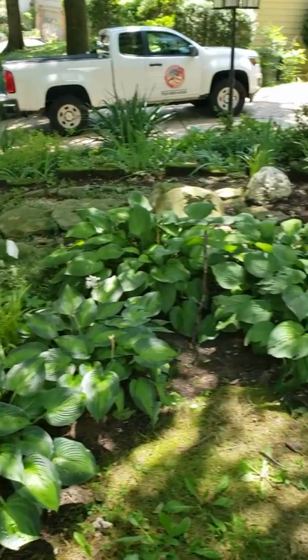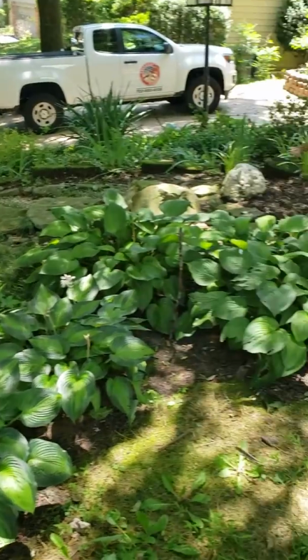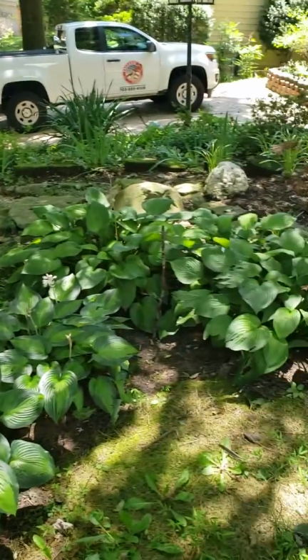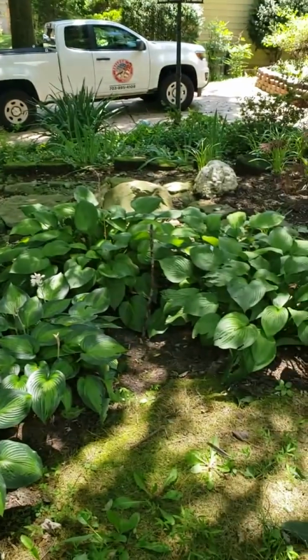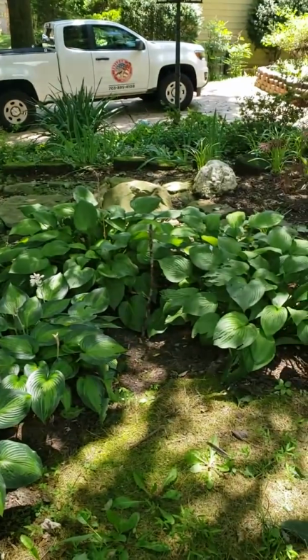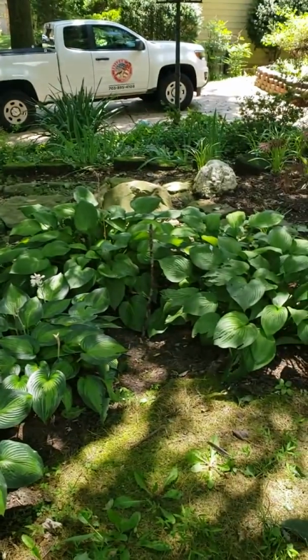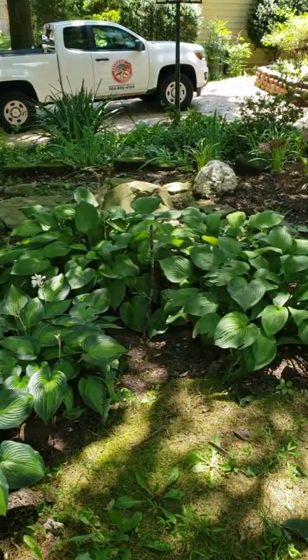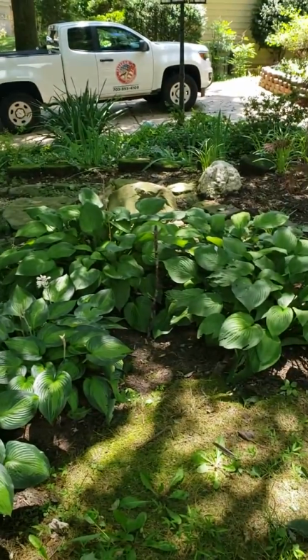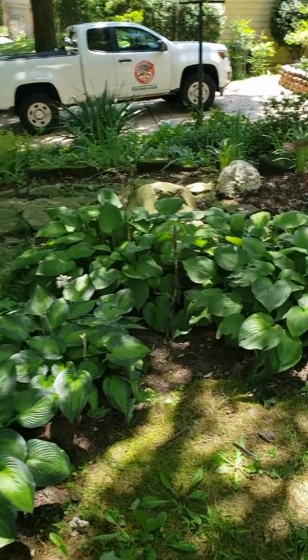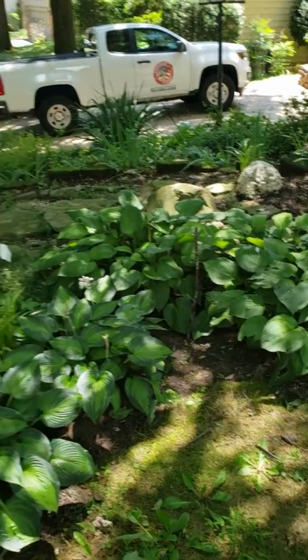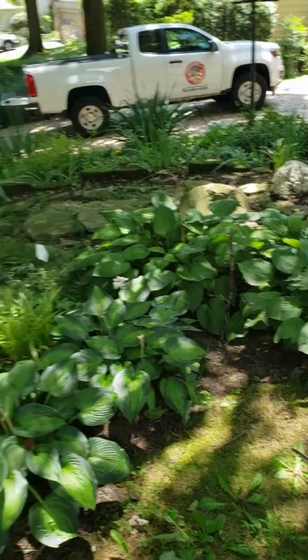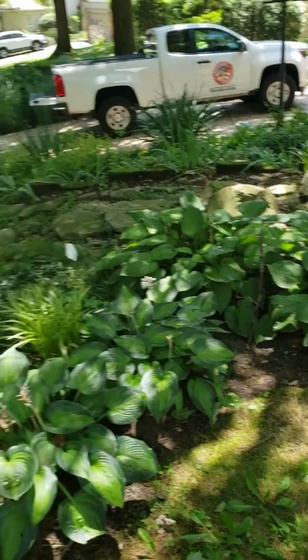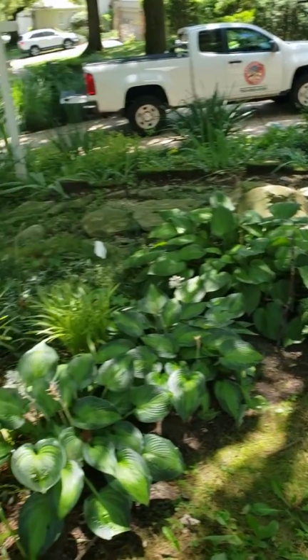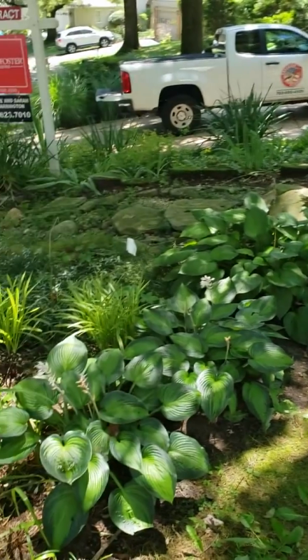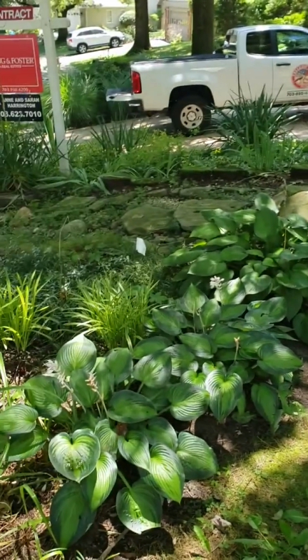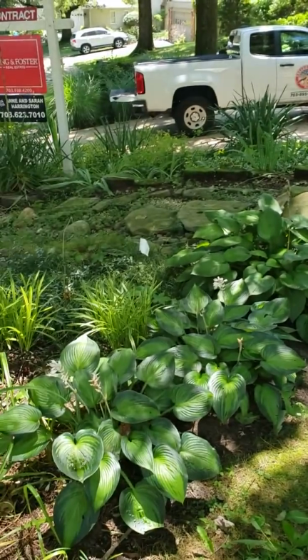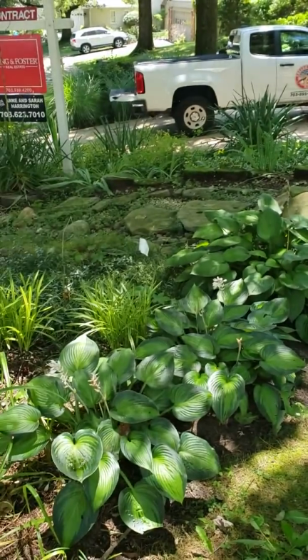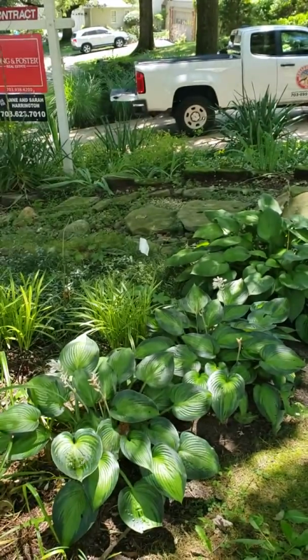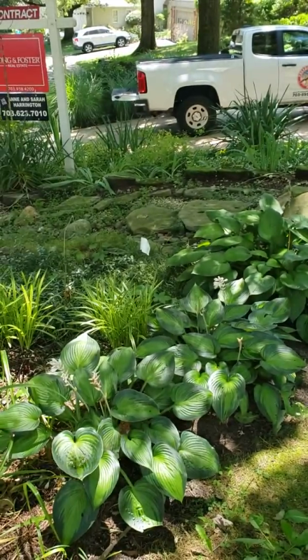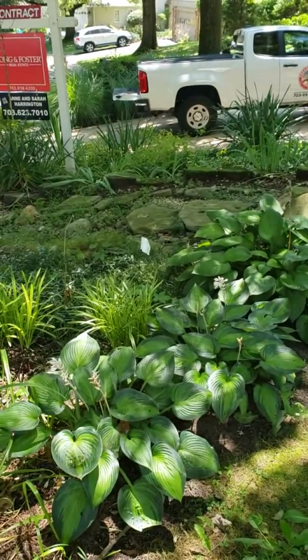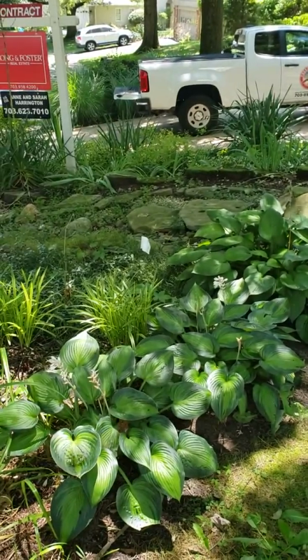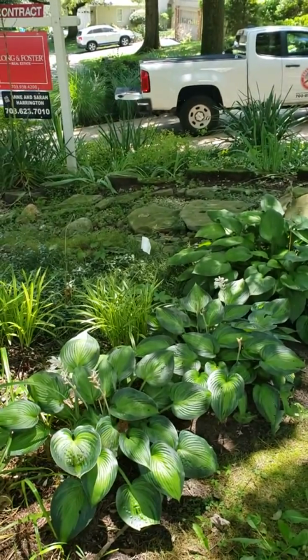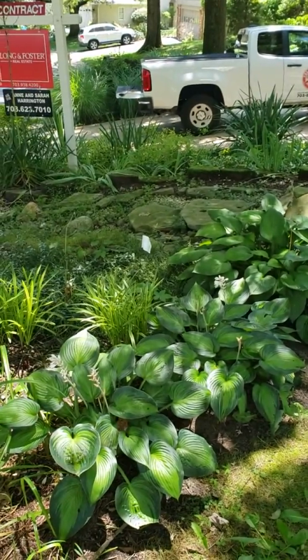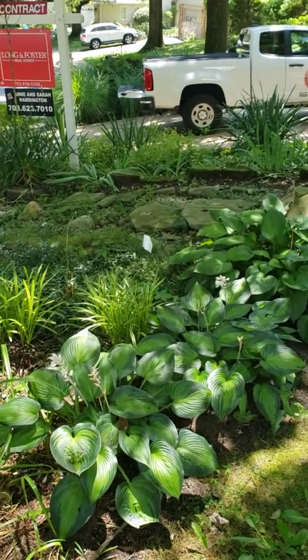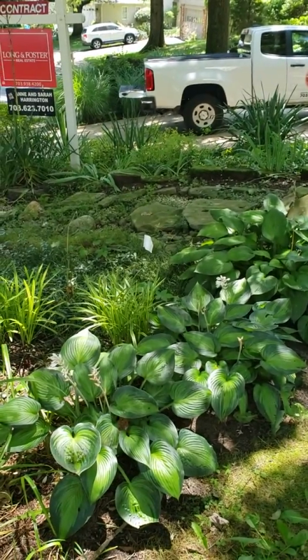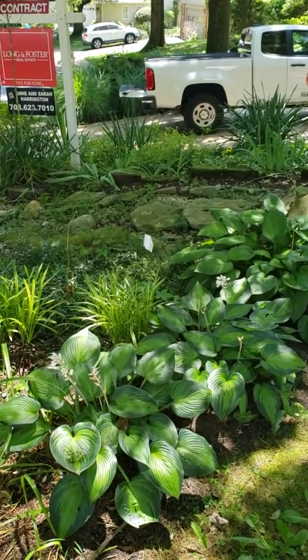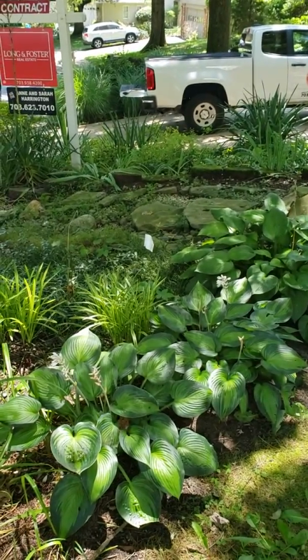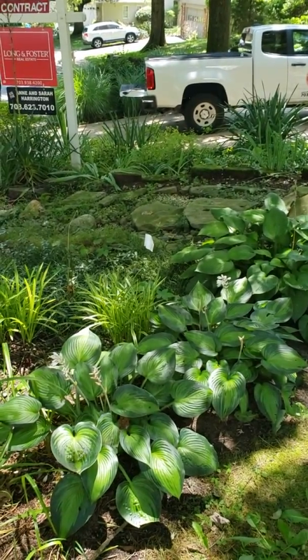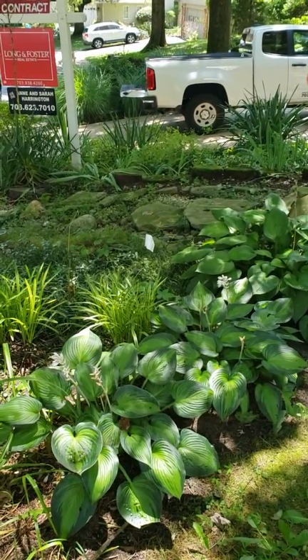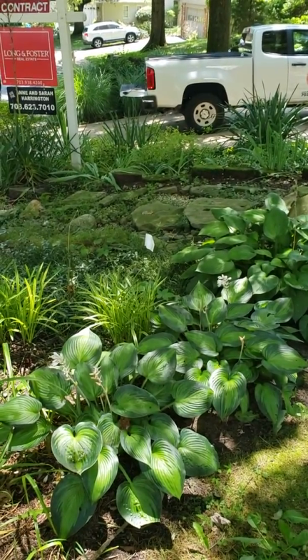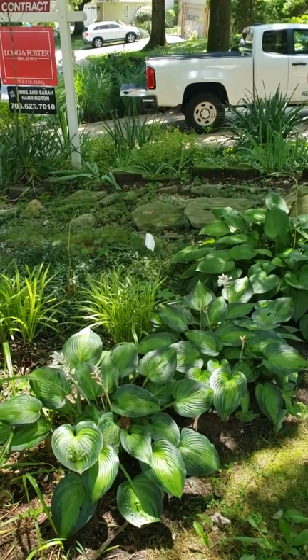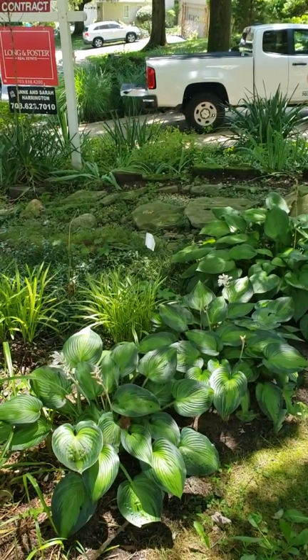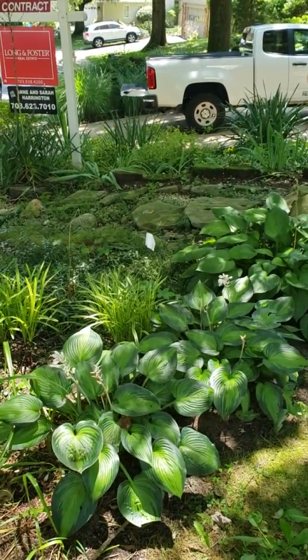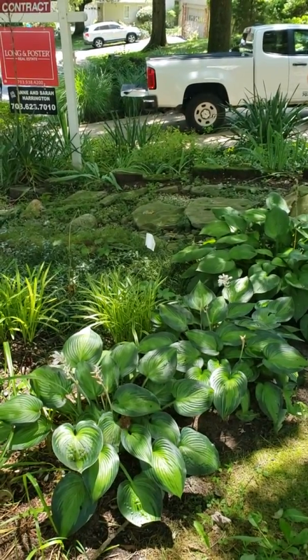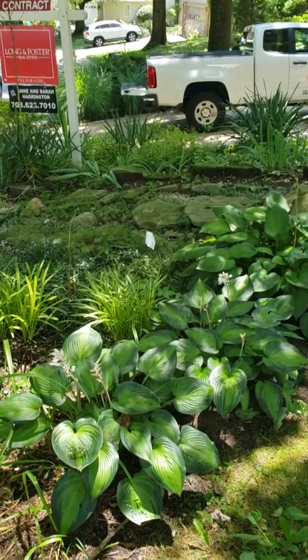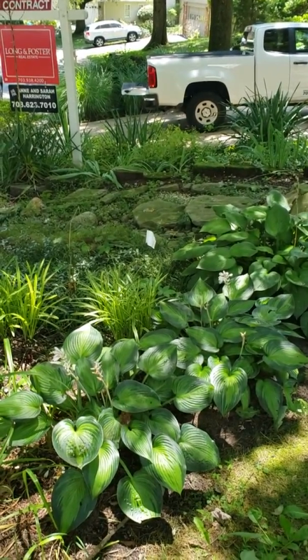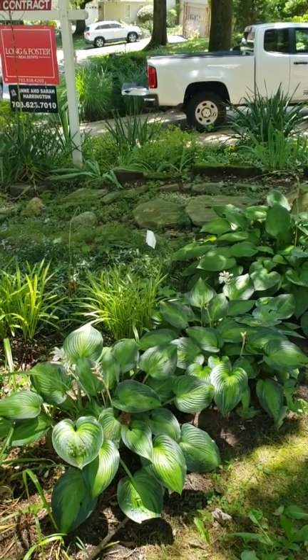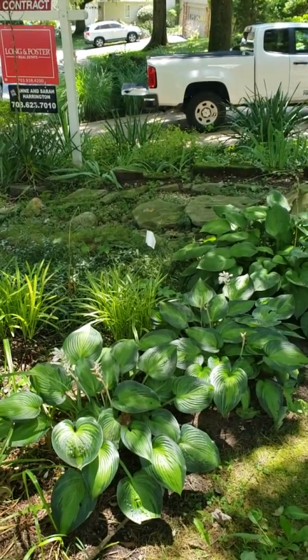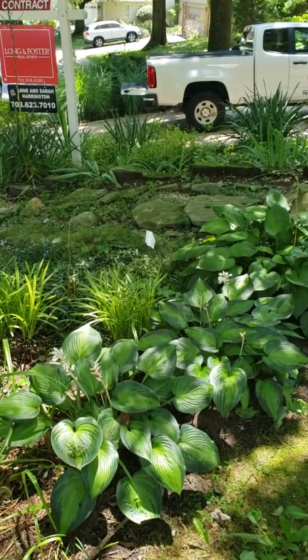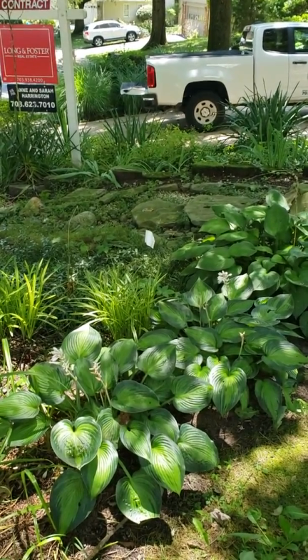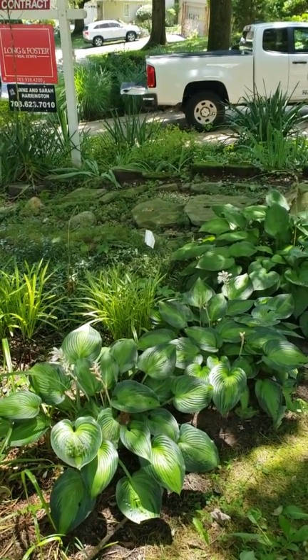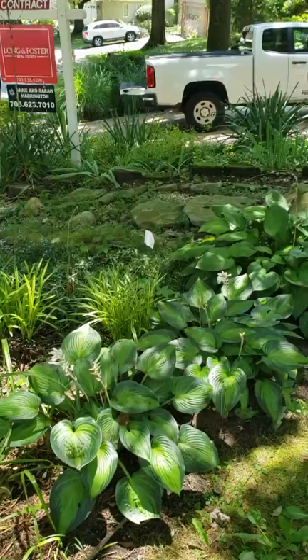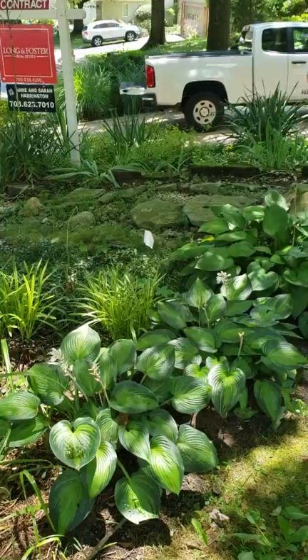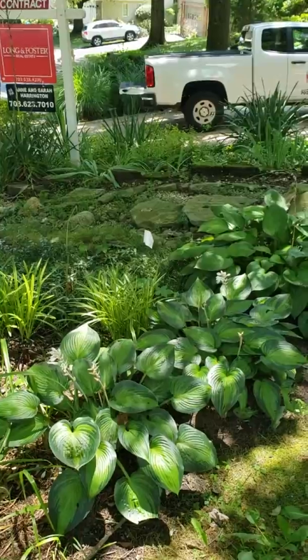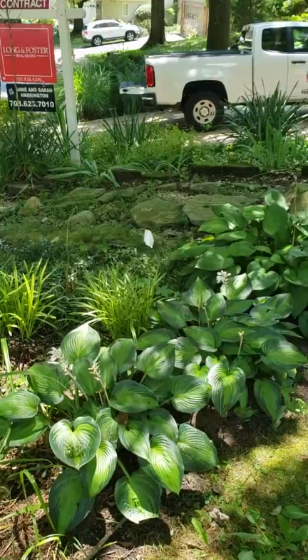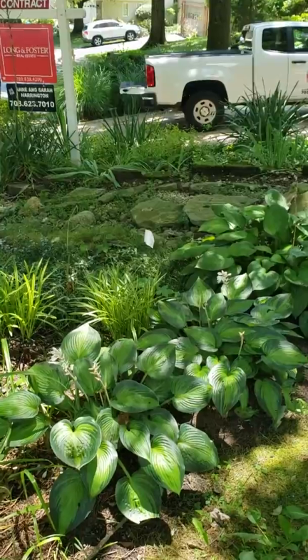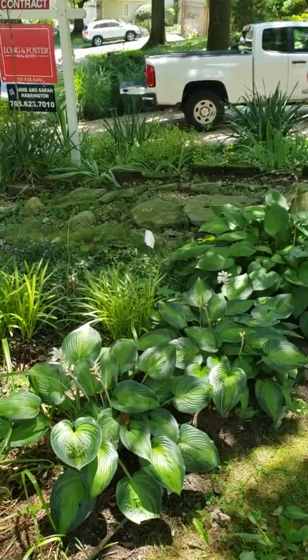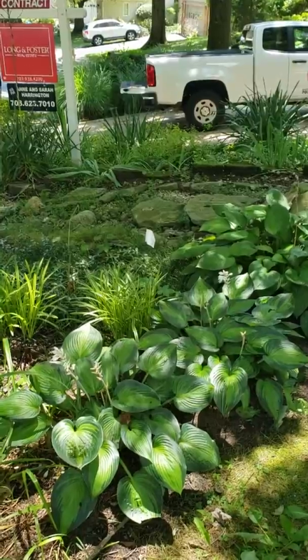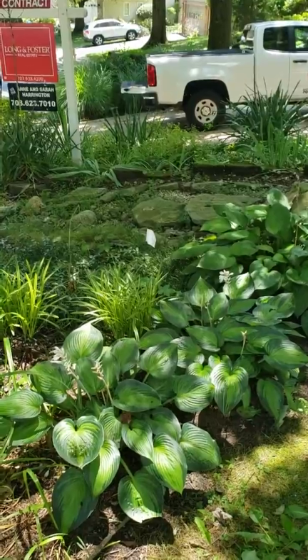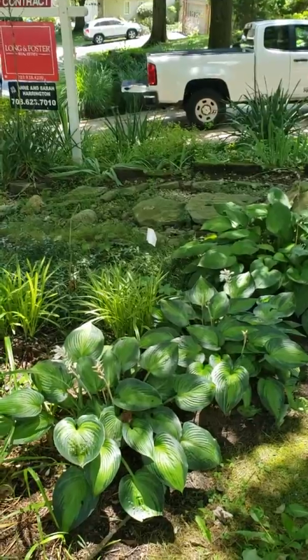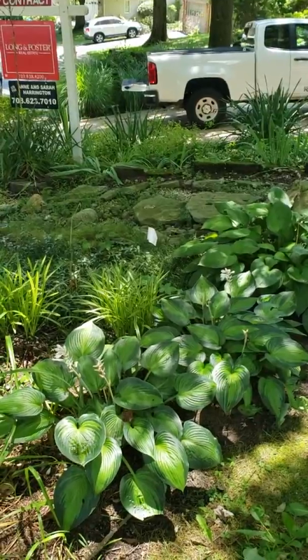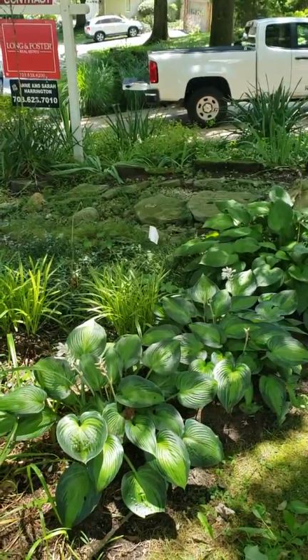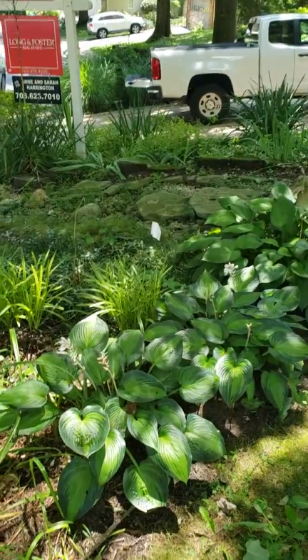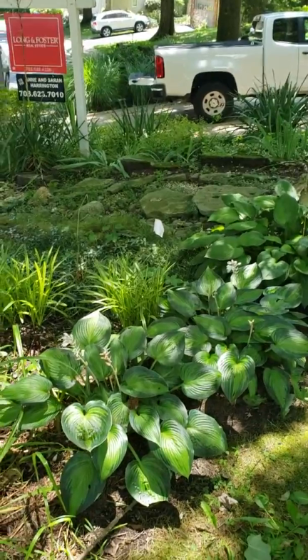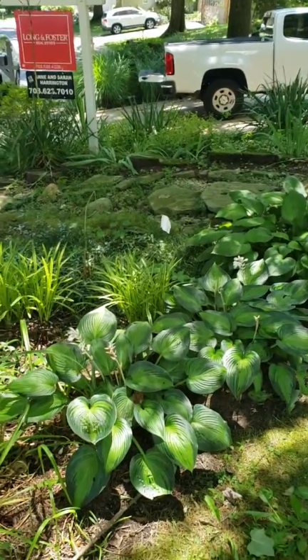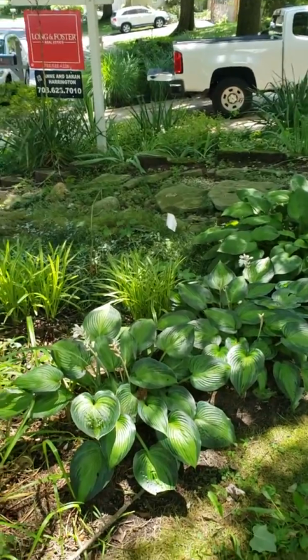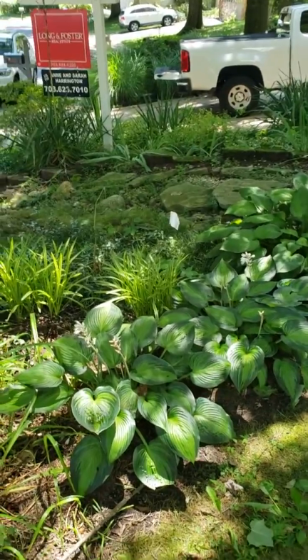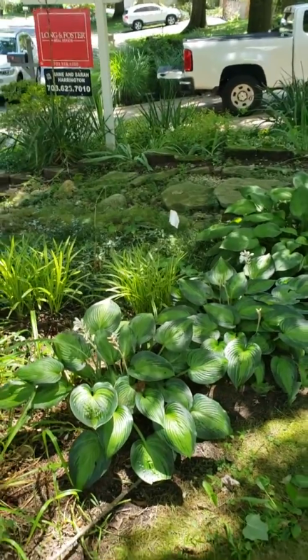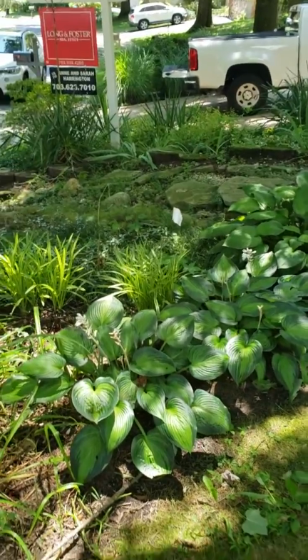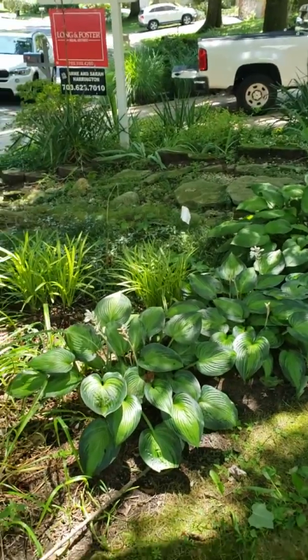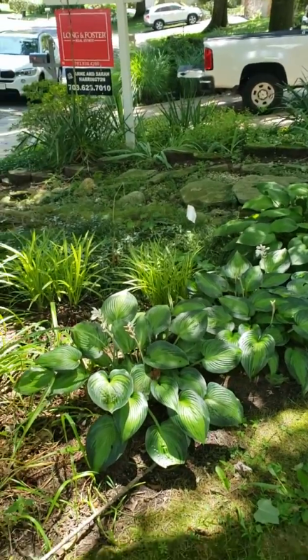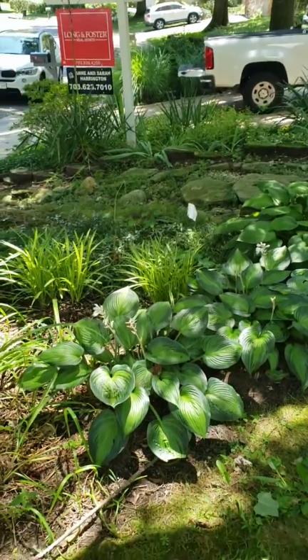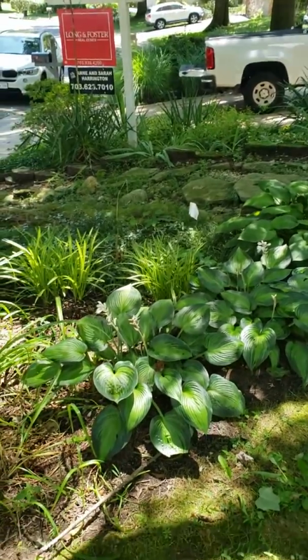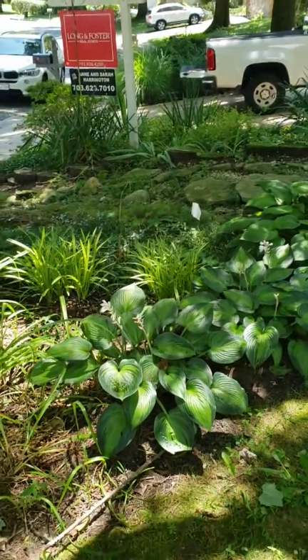We need to dig it up from there to there. The sewer takes a 90-degree turn down on that mark right there, so we're going to be able to regrade it a little bit.